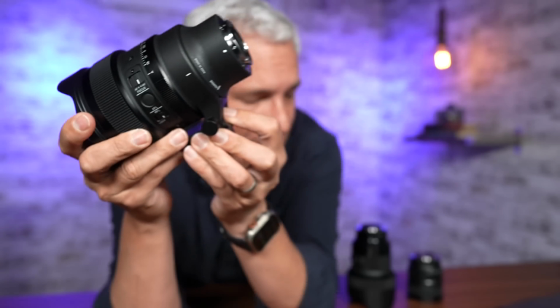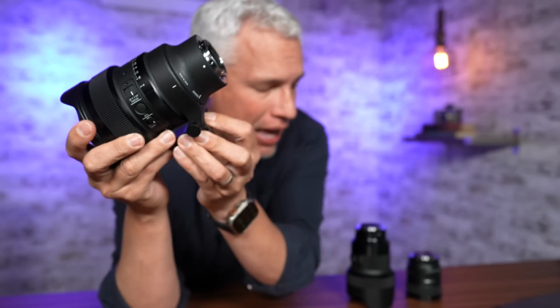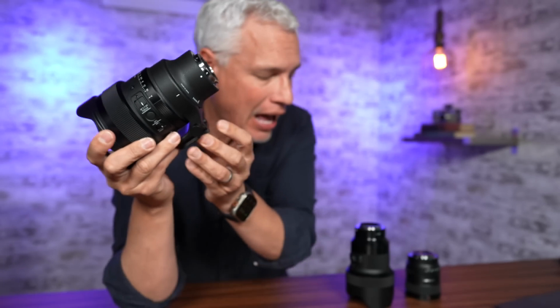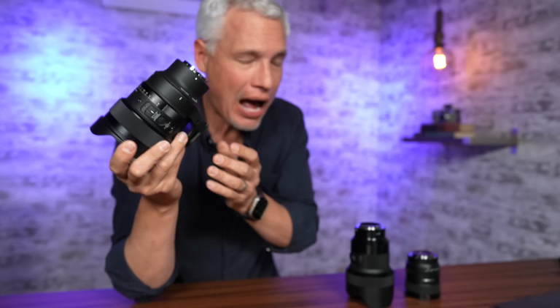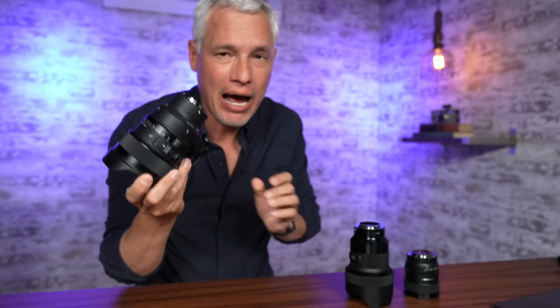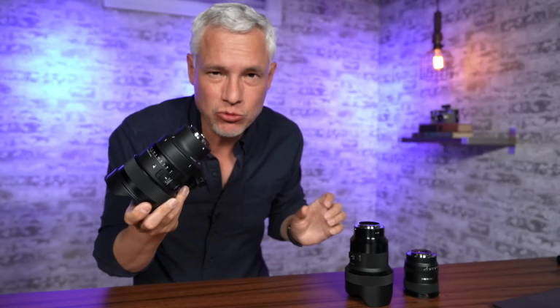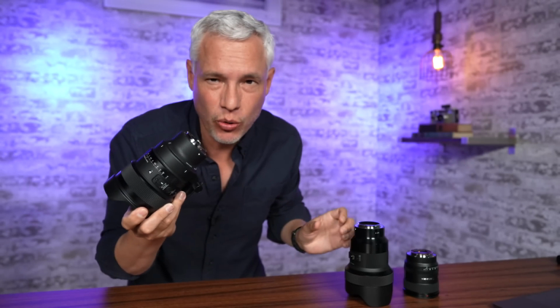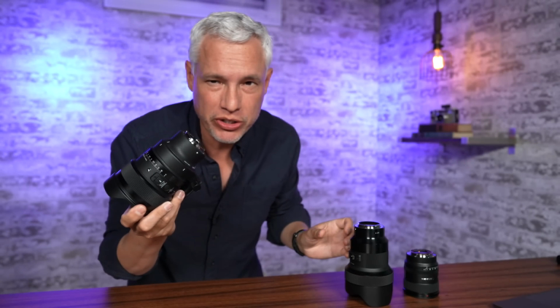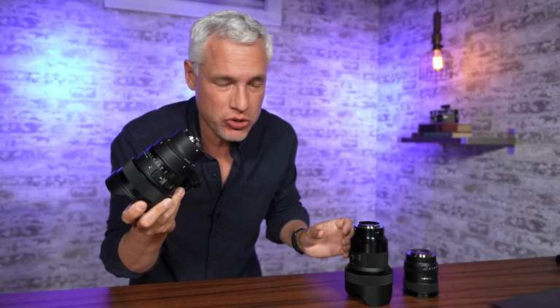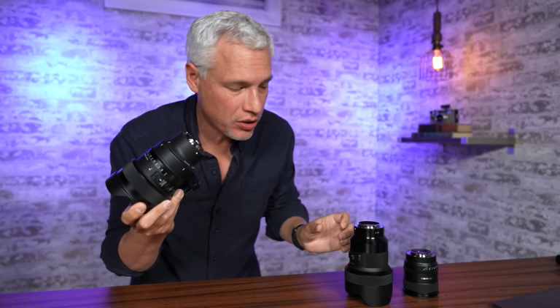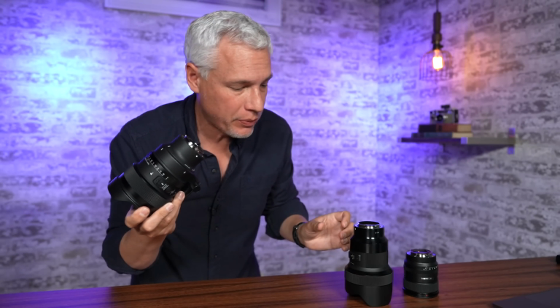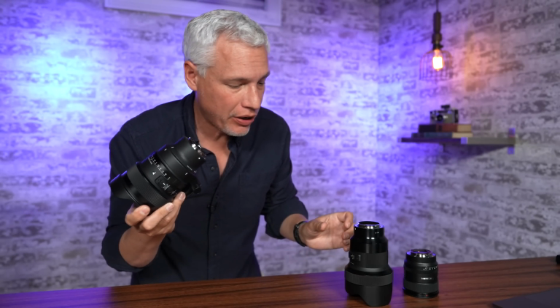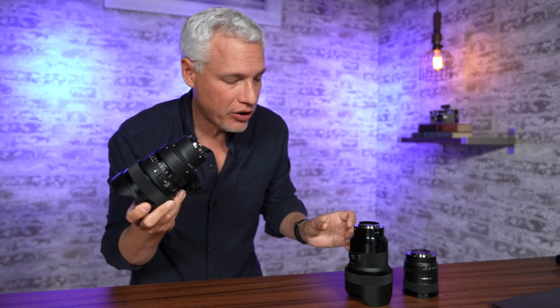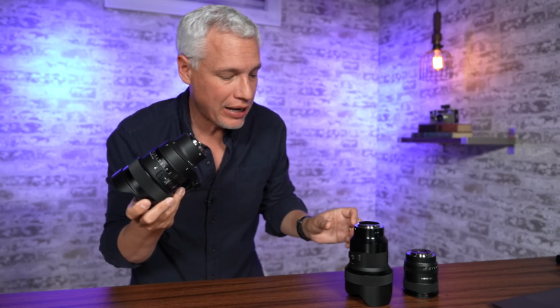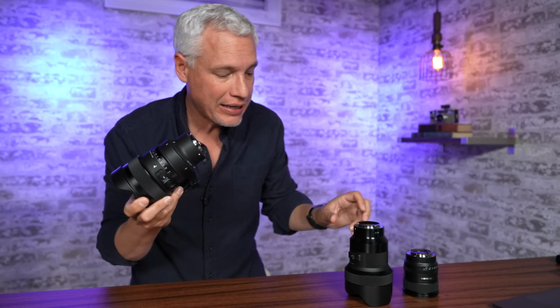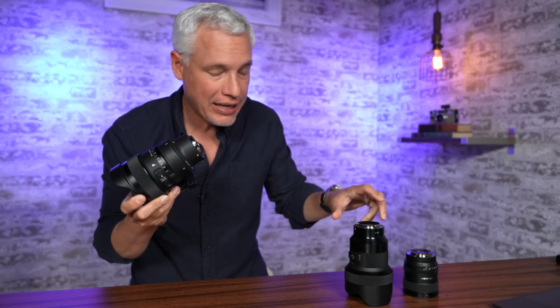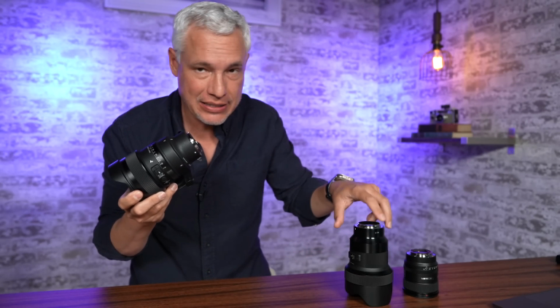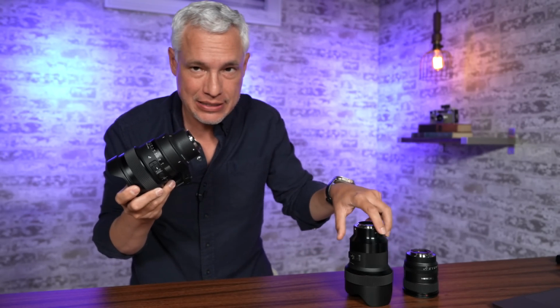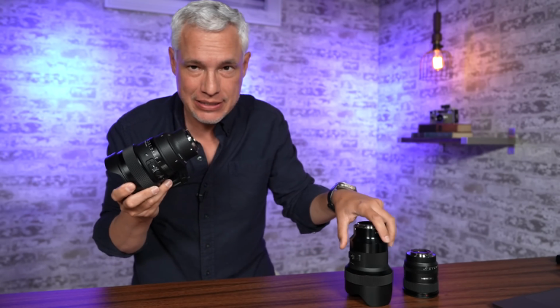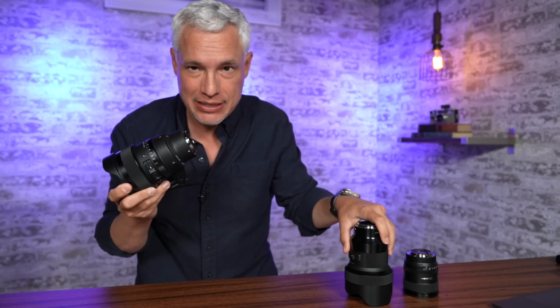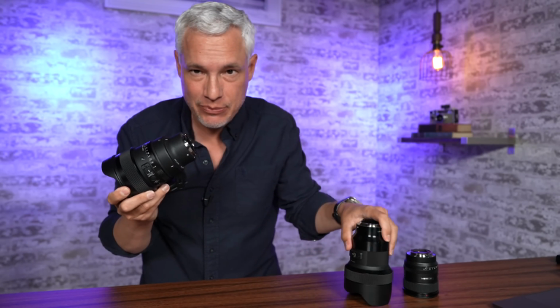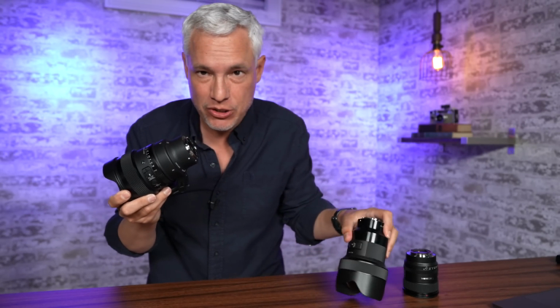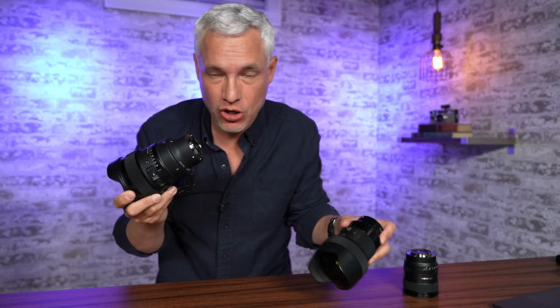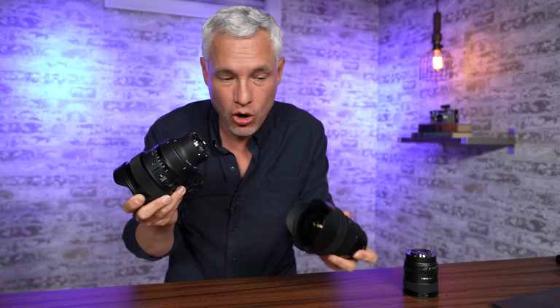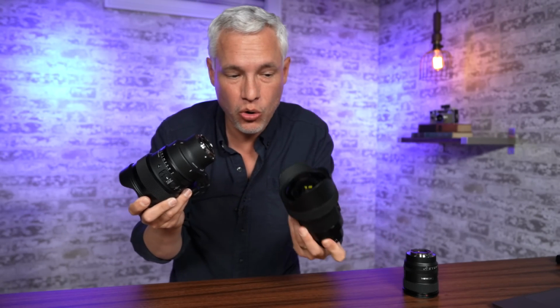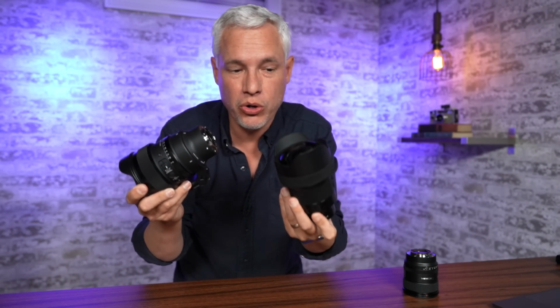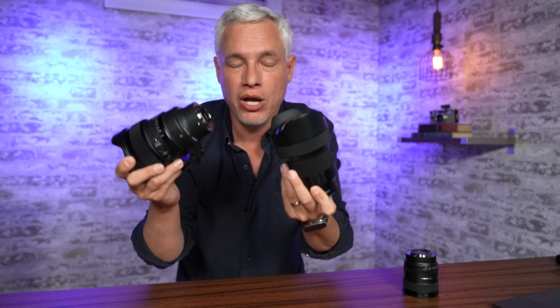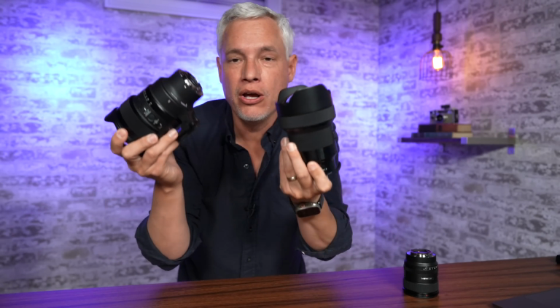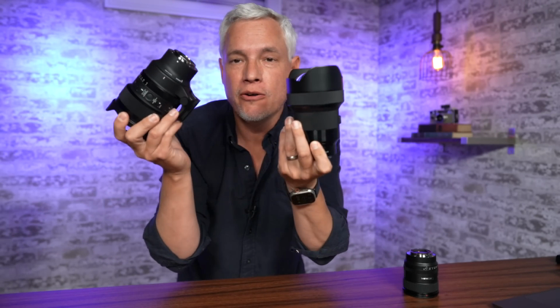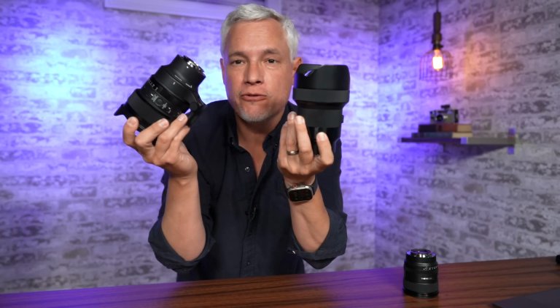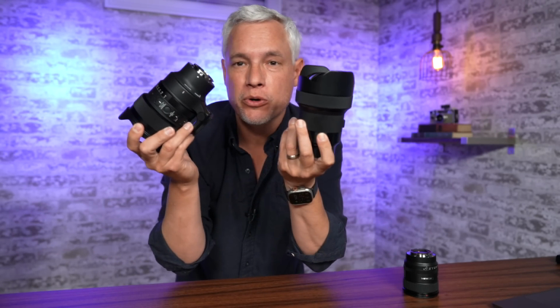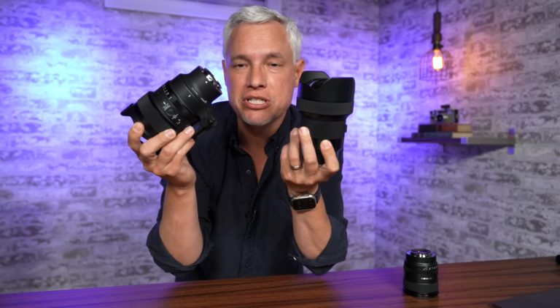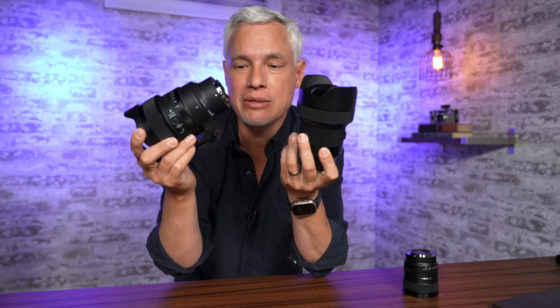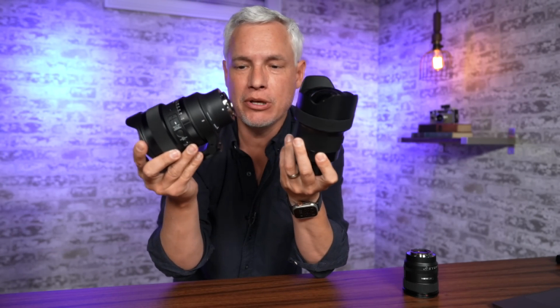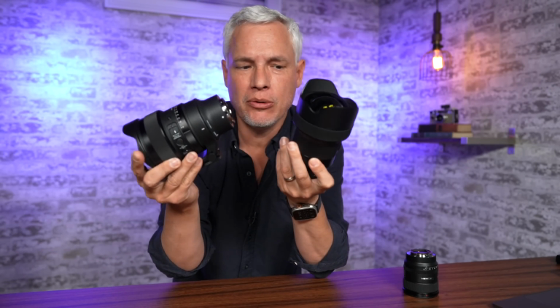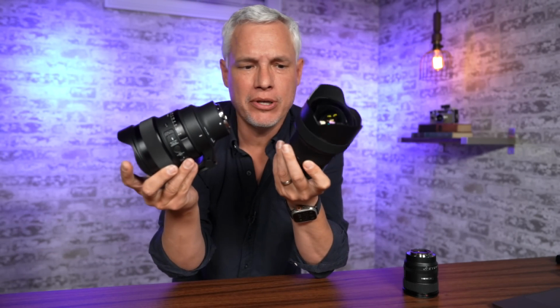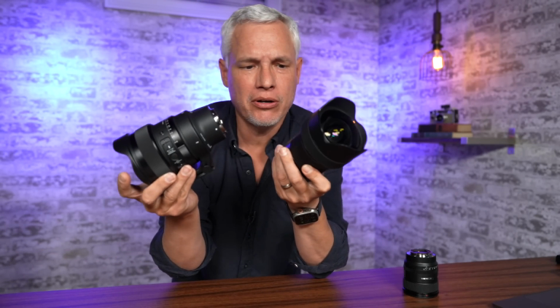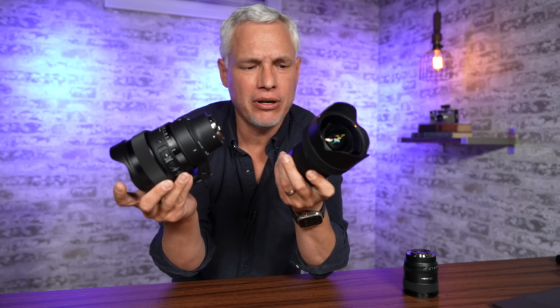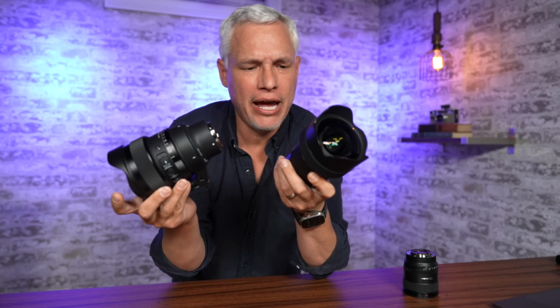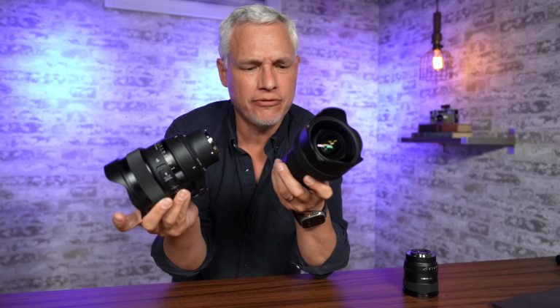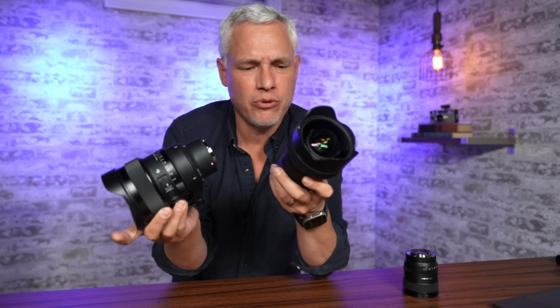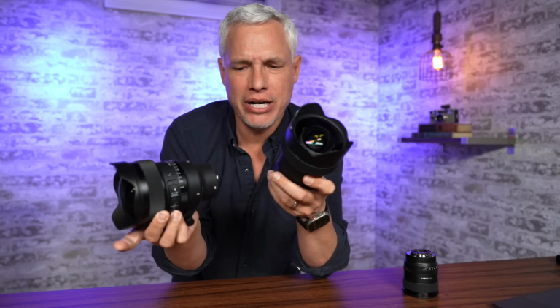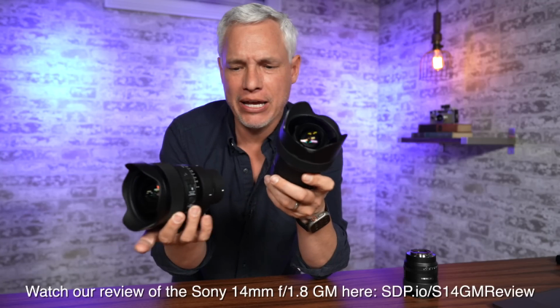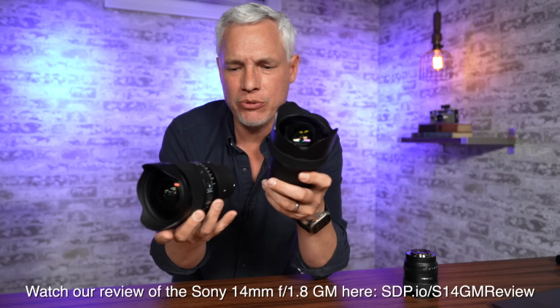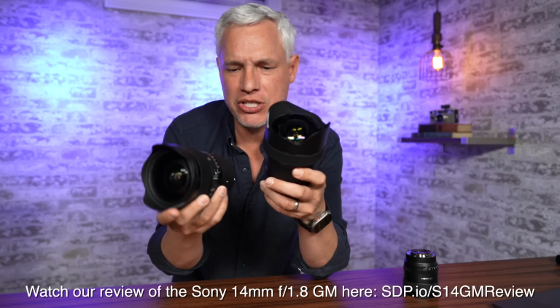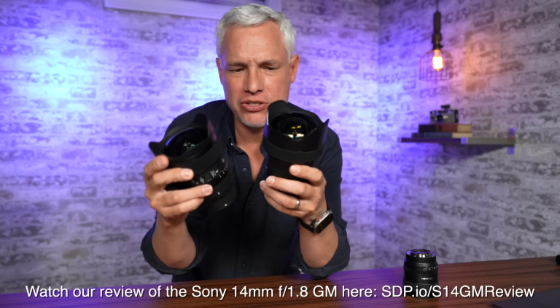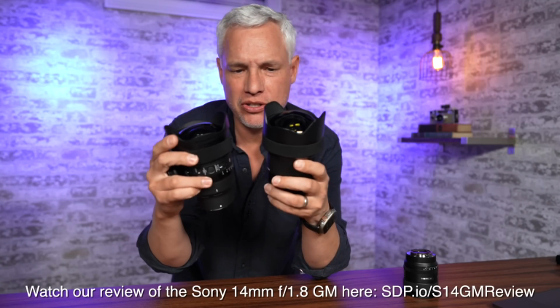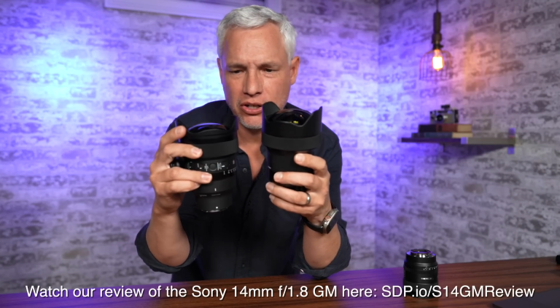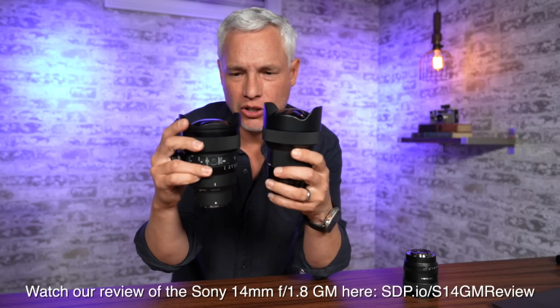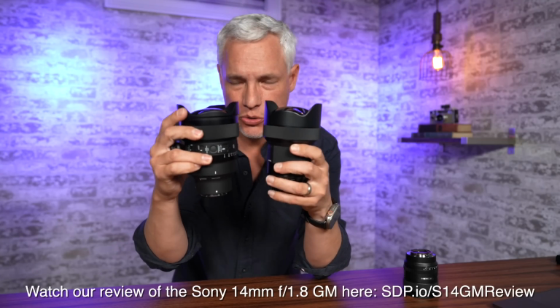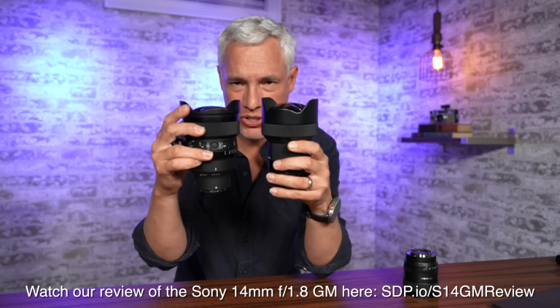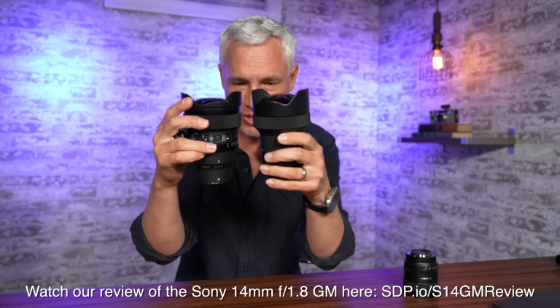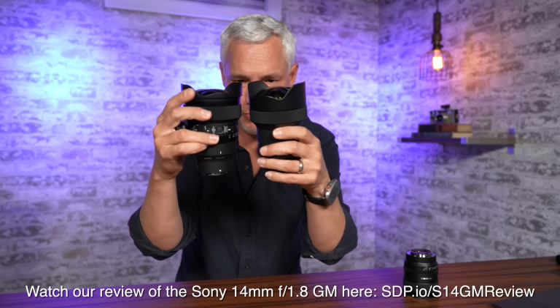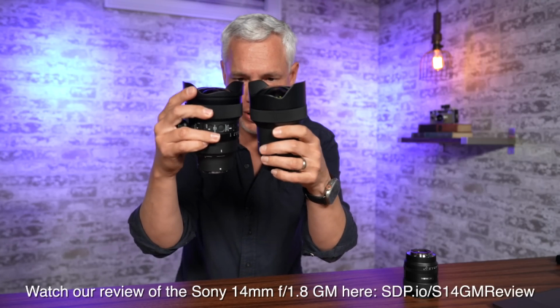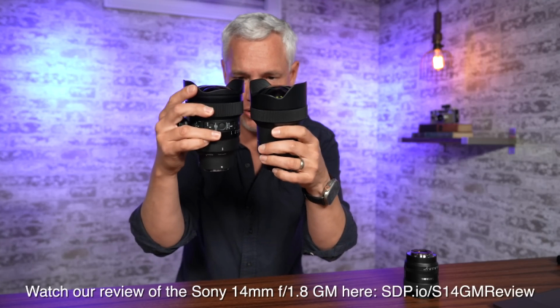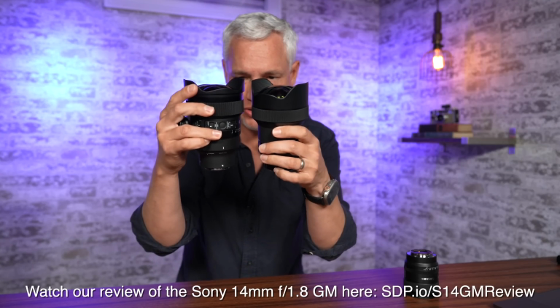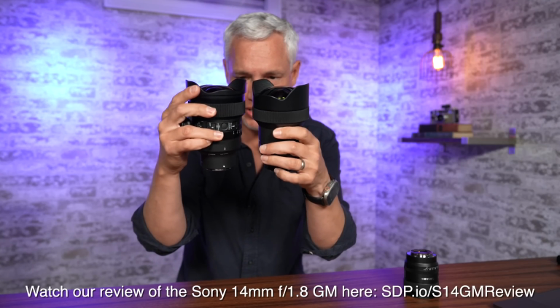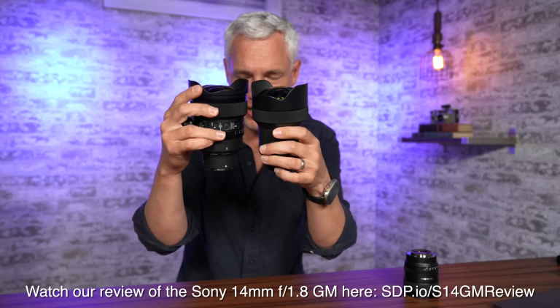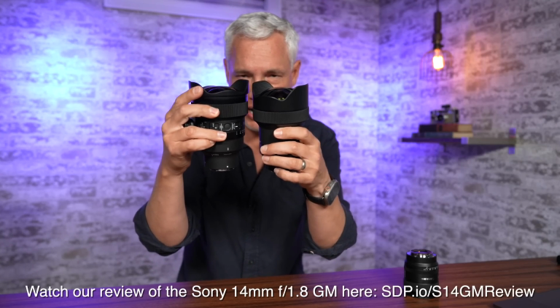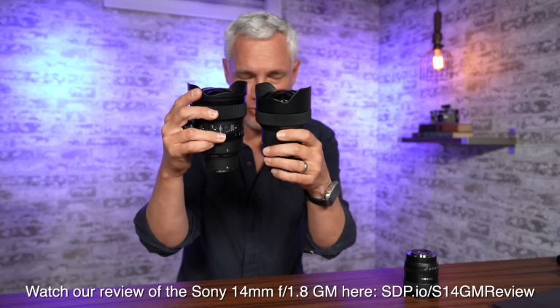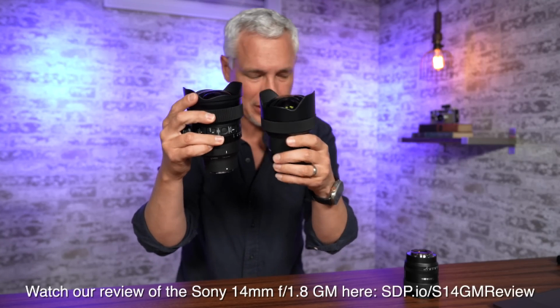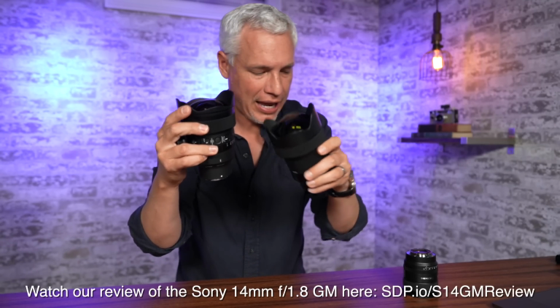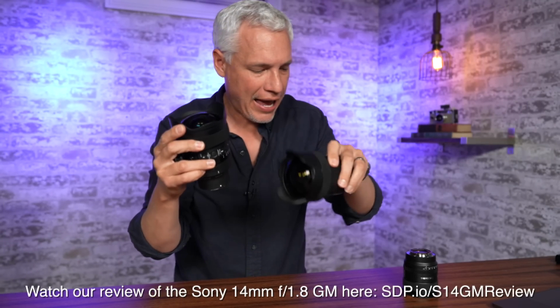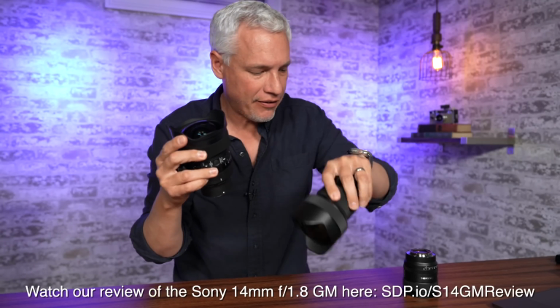I'm going to compare it against Sigma's own 14mm f1.8, which is the closest comparison I really have.